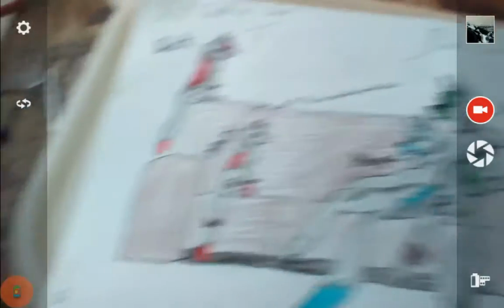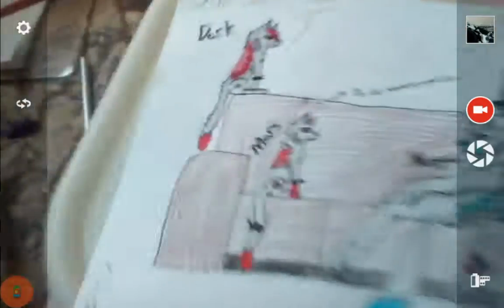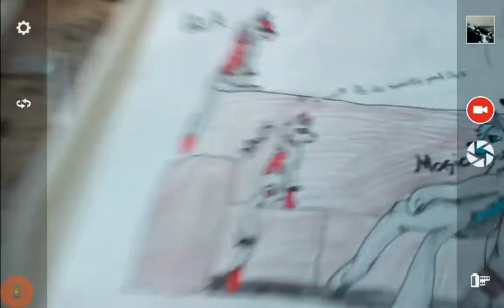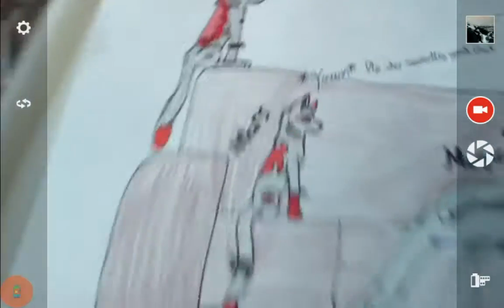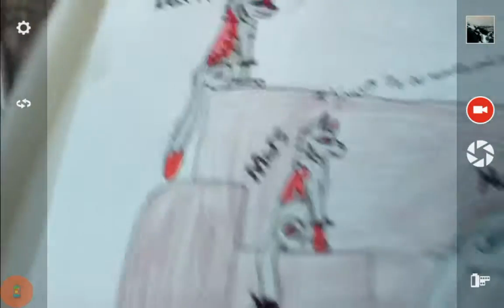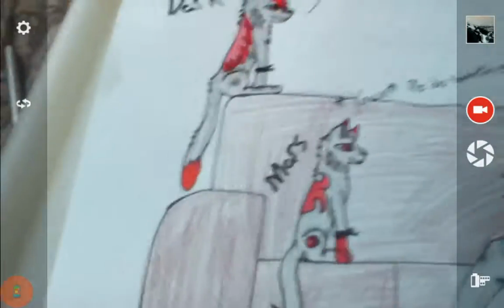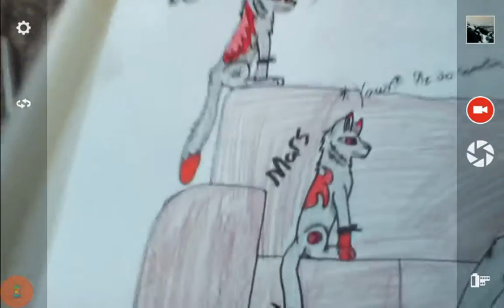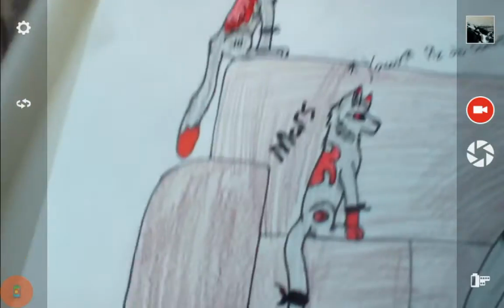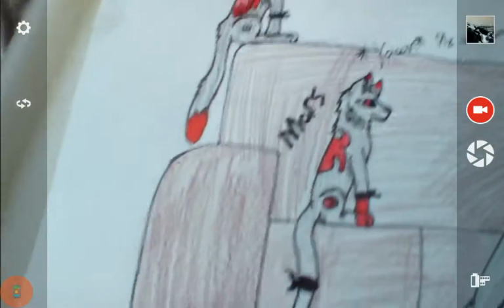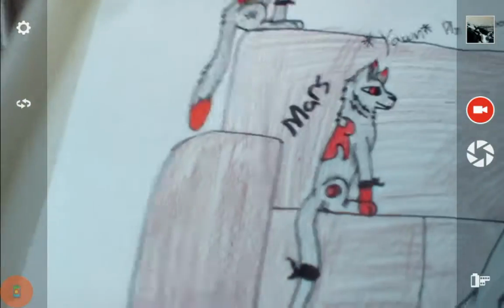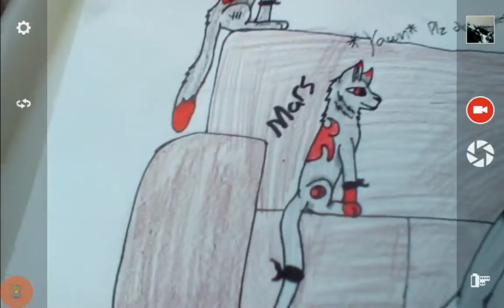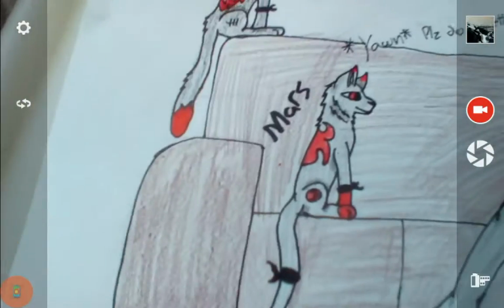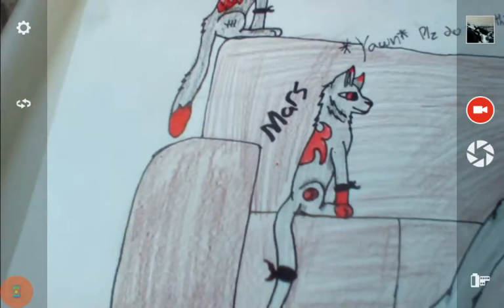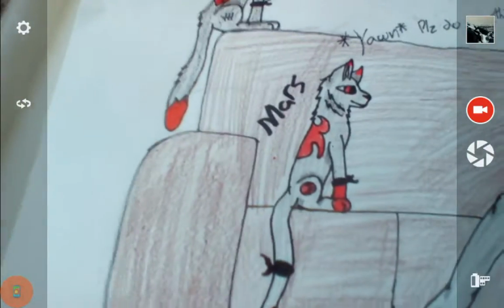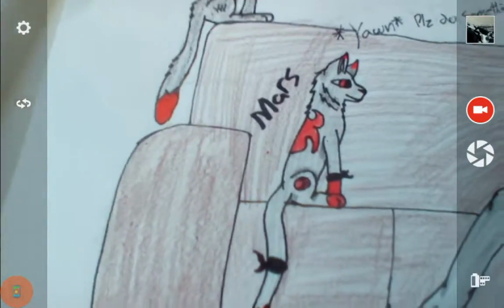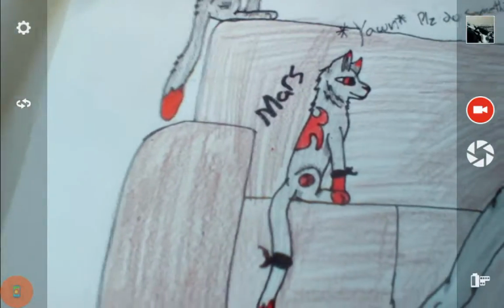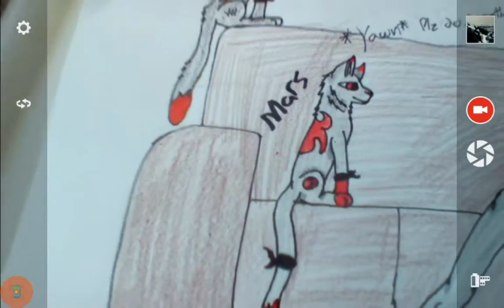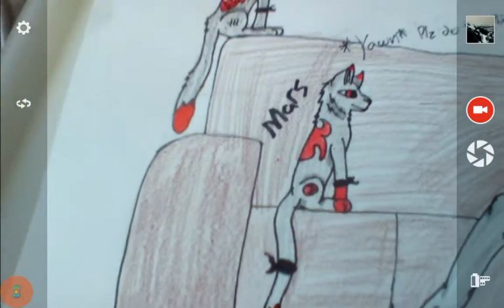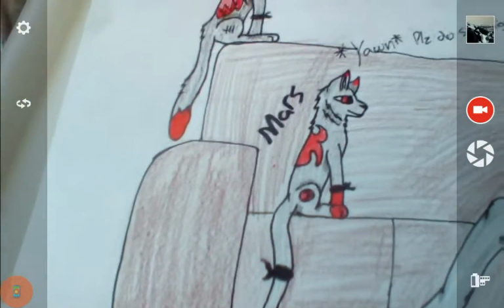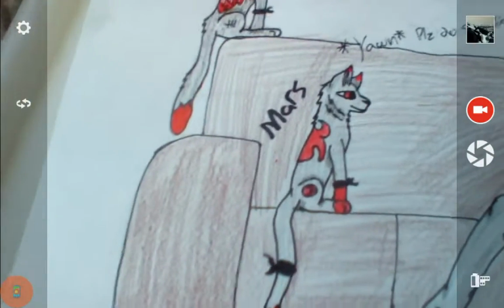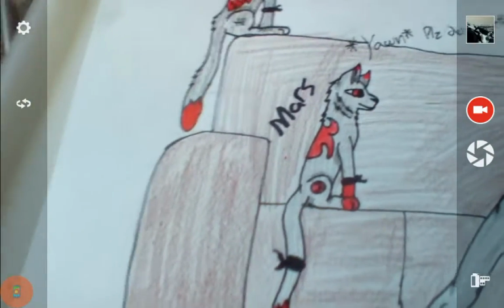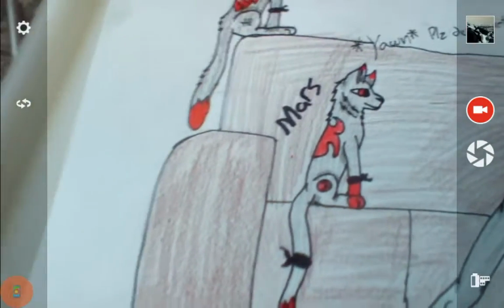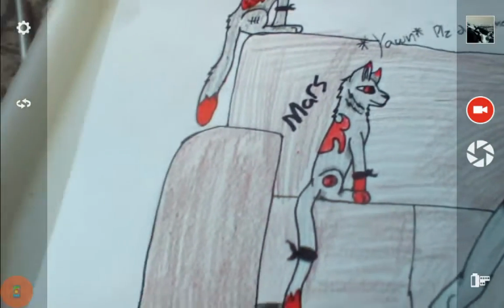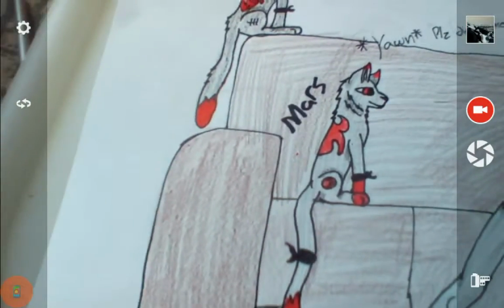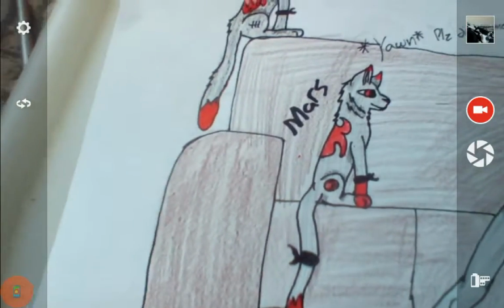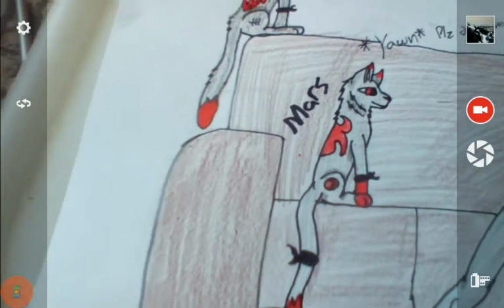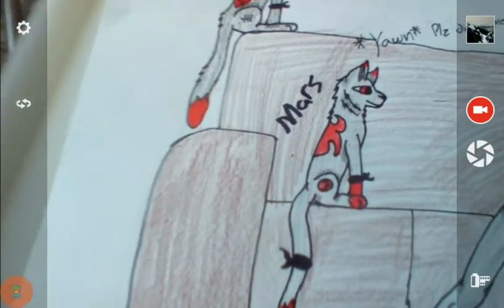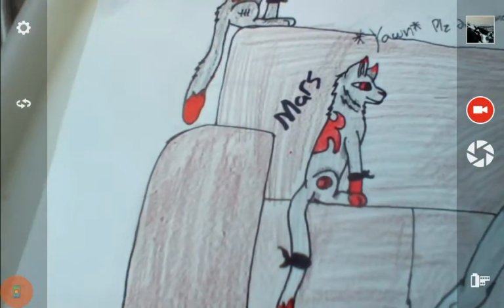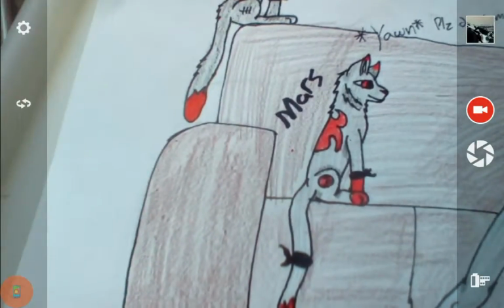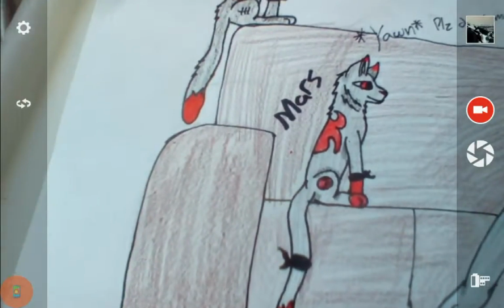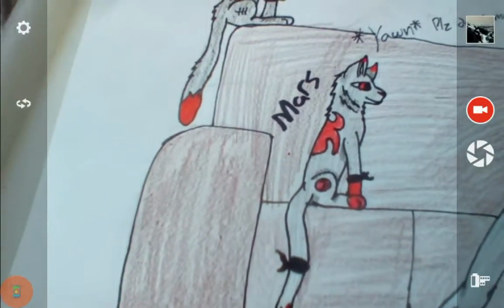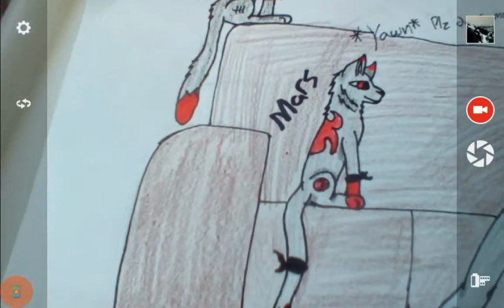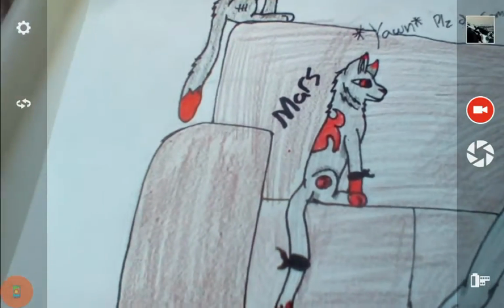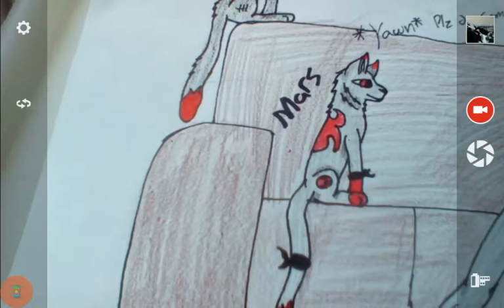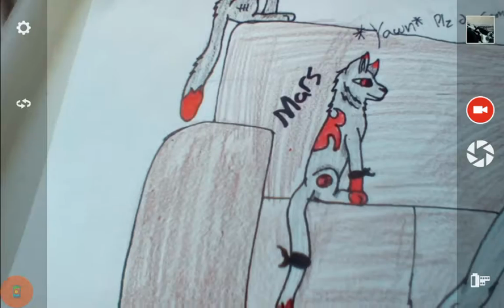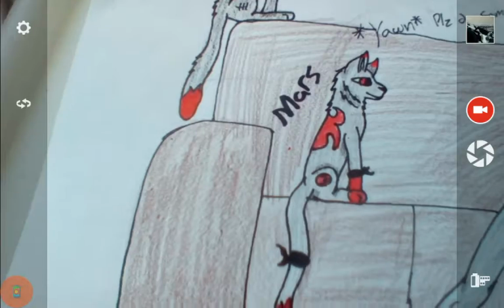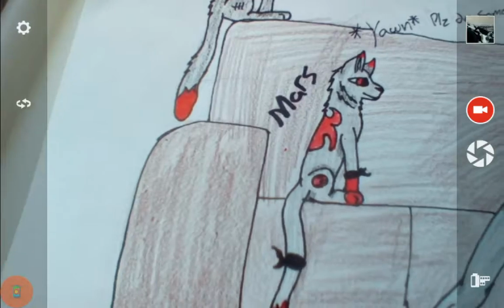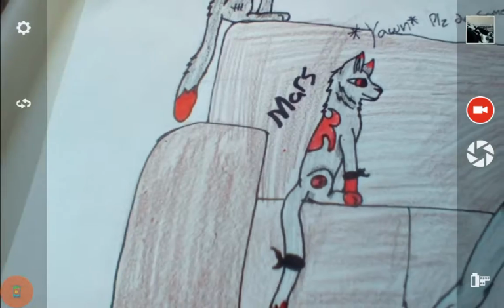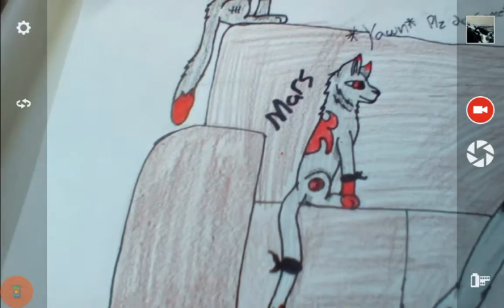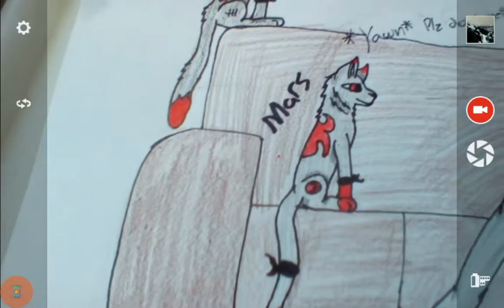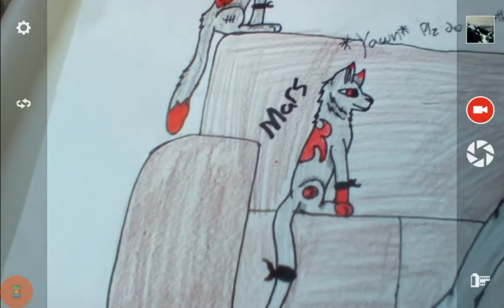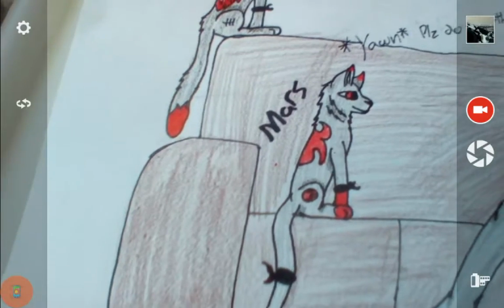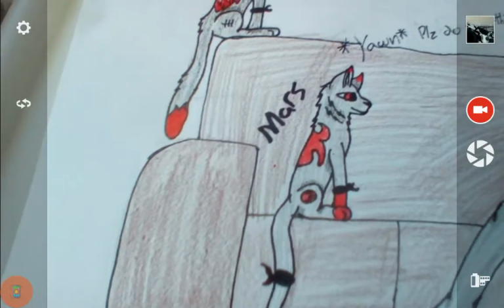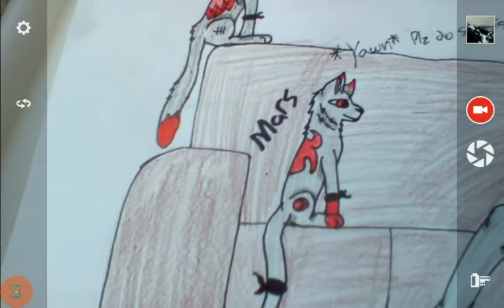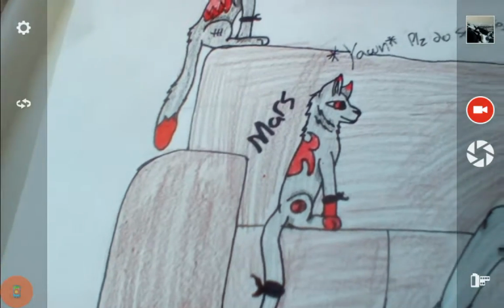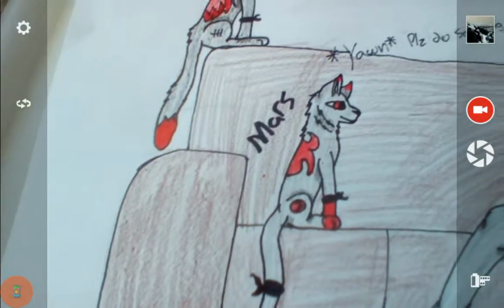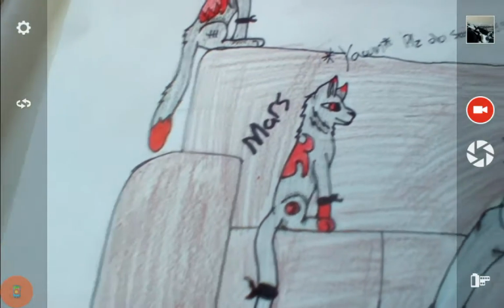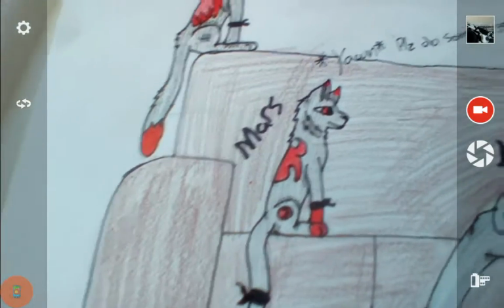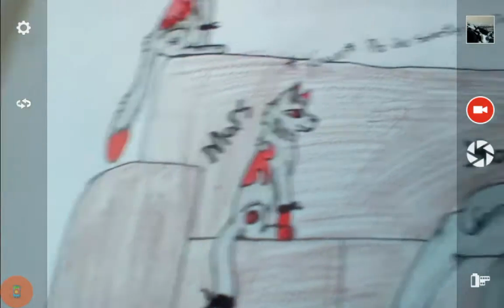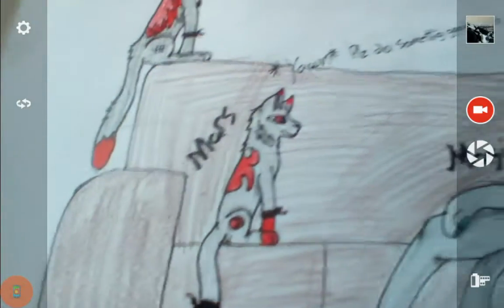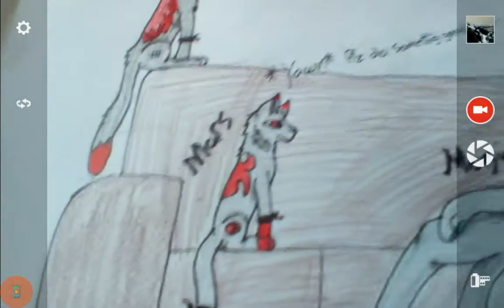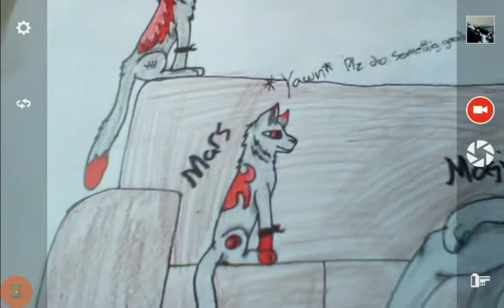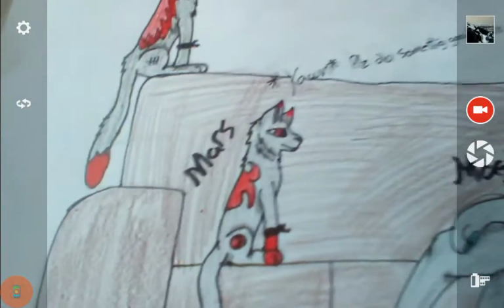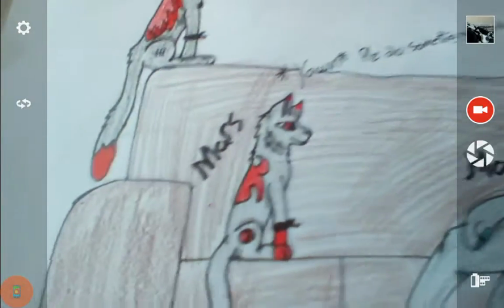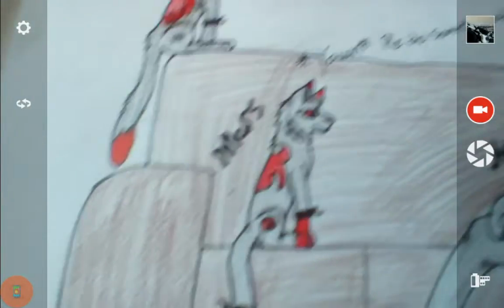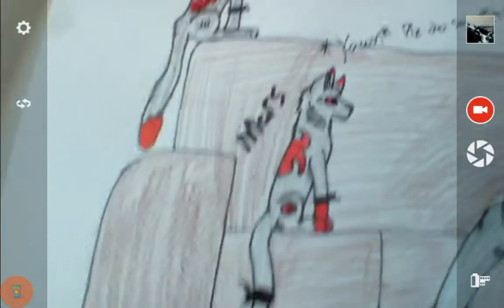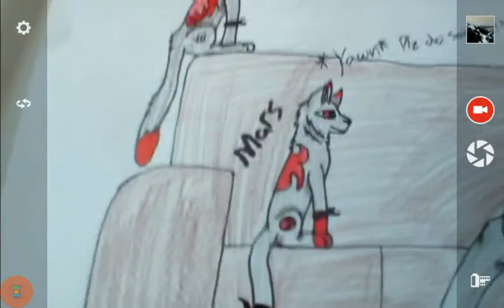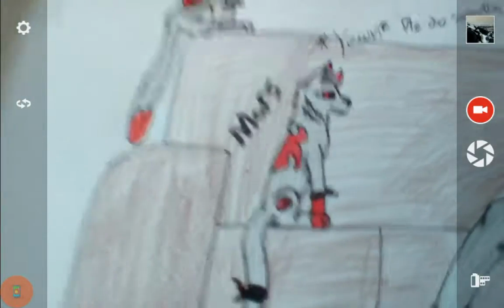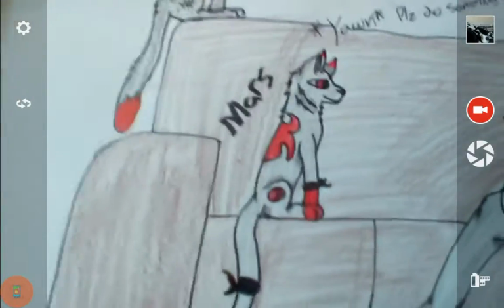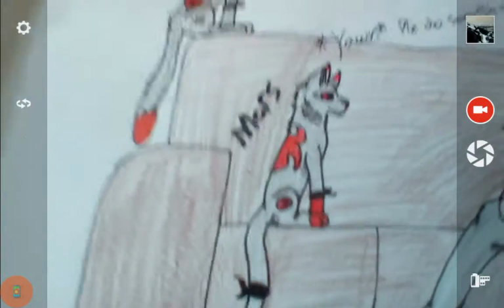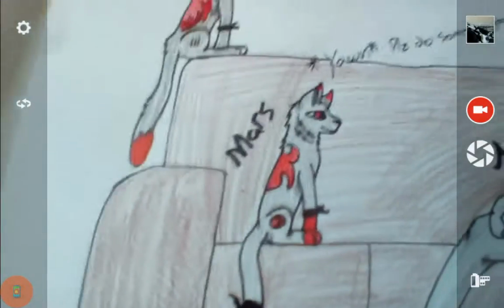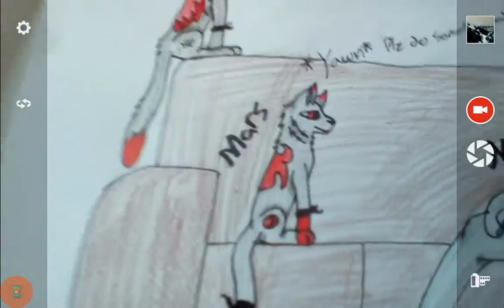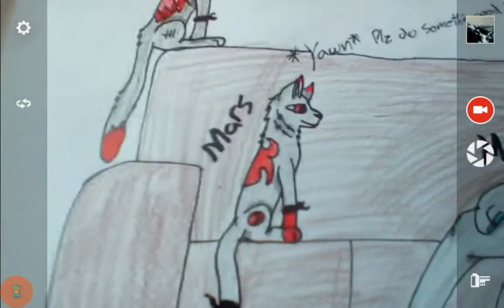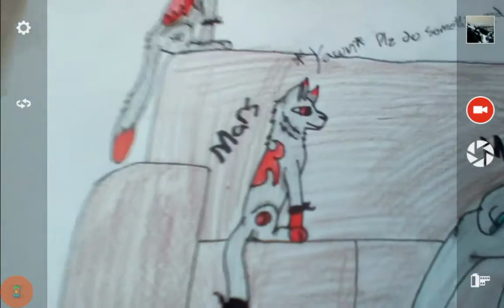I don't really know how to draw cats any other way. And really, I just wanted to do something easy.